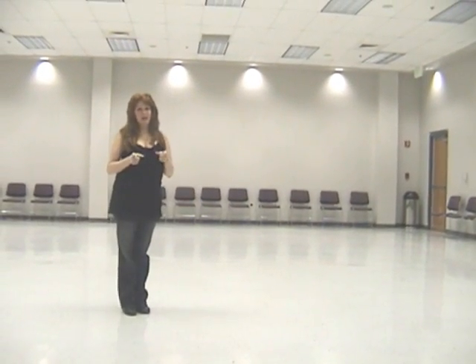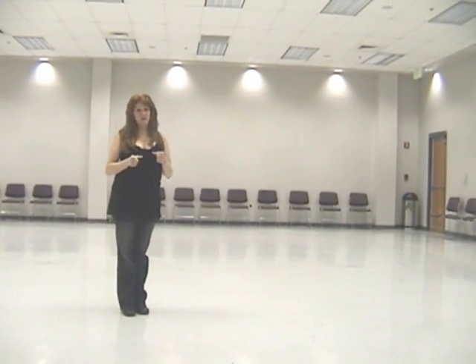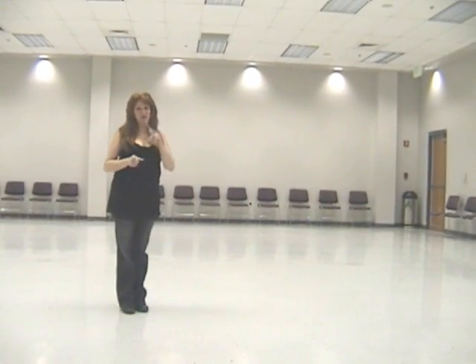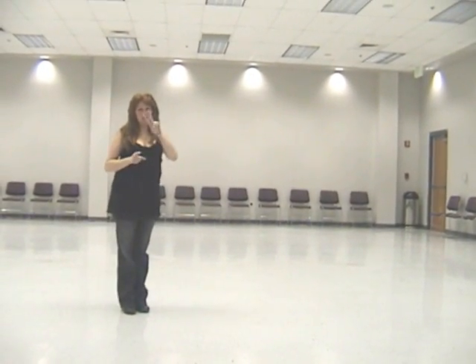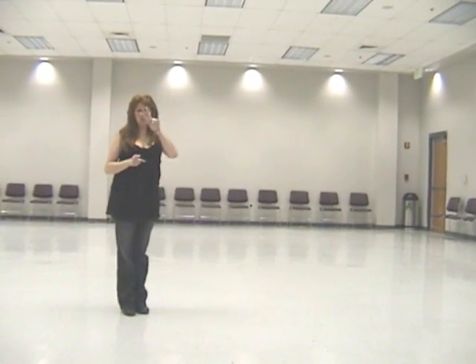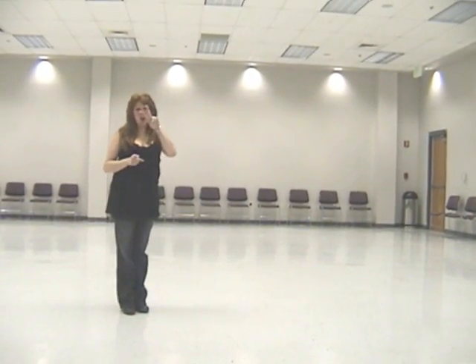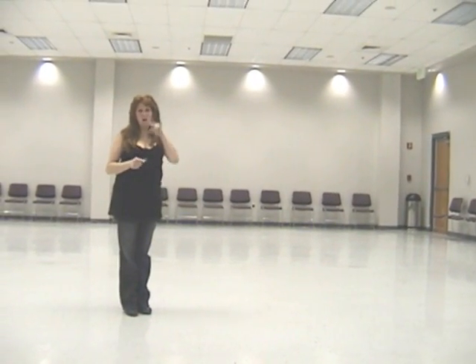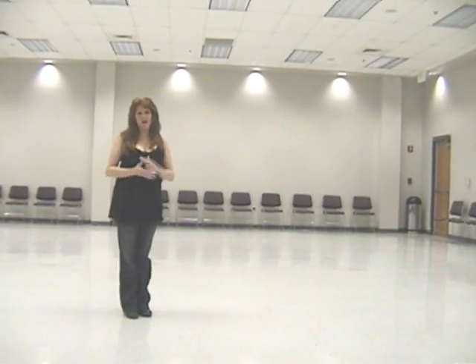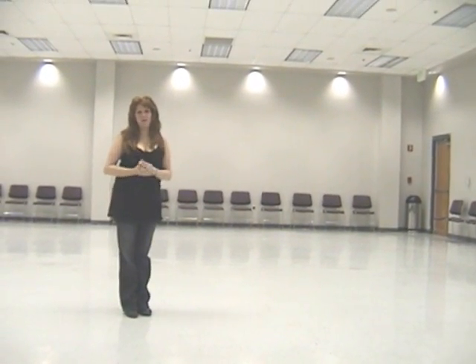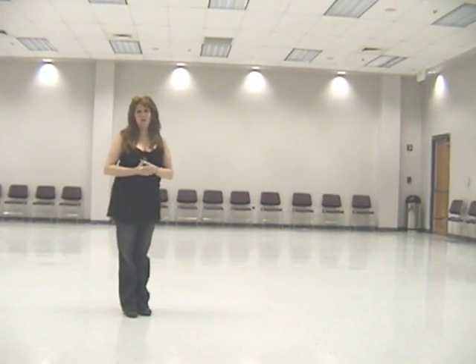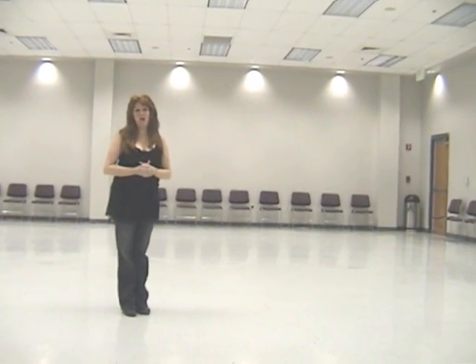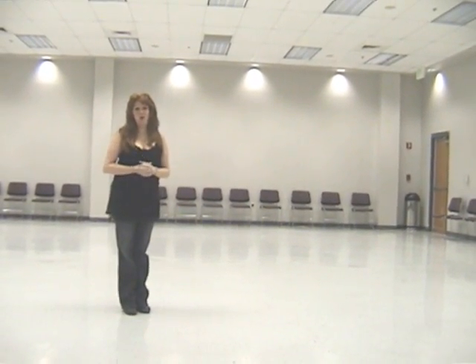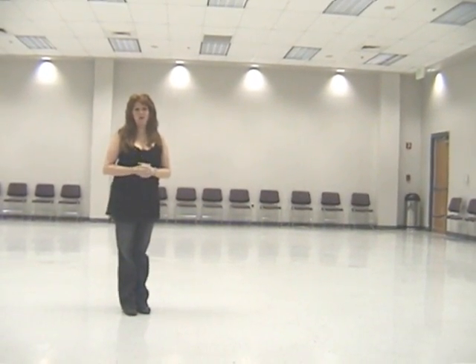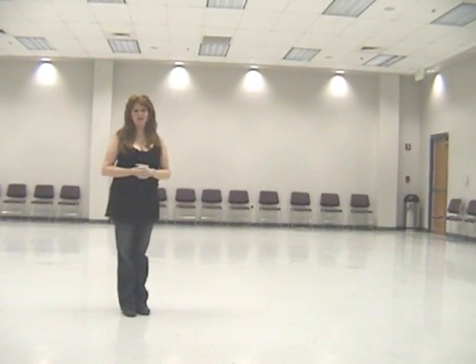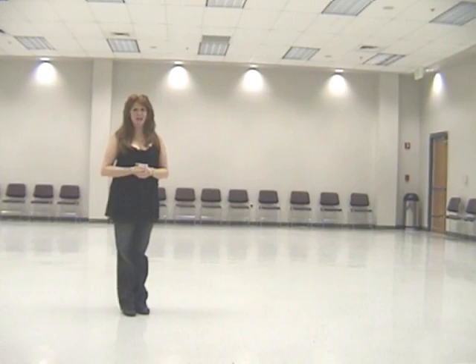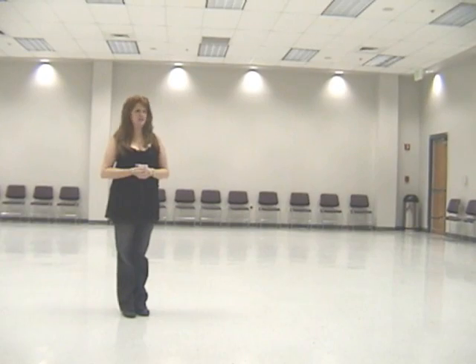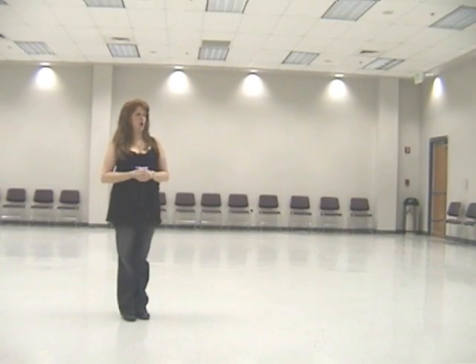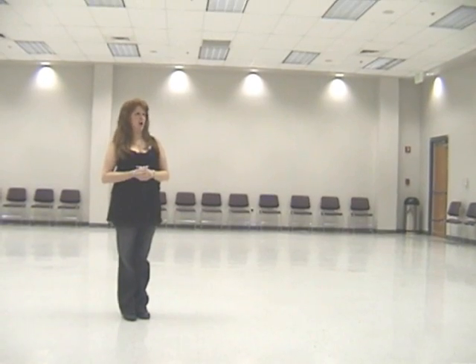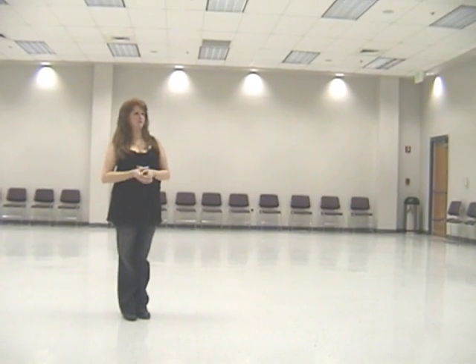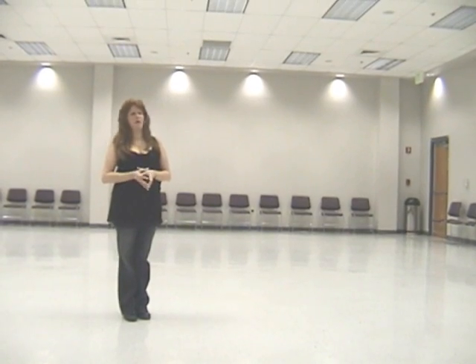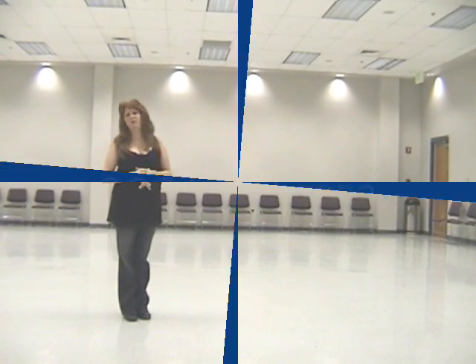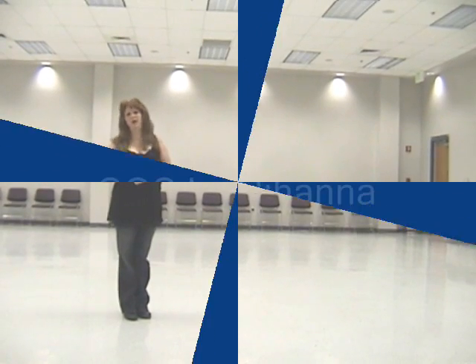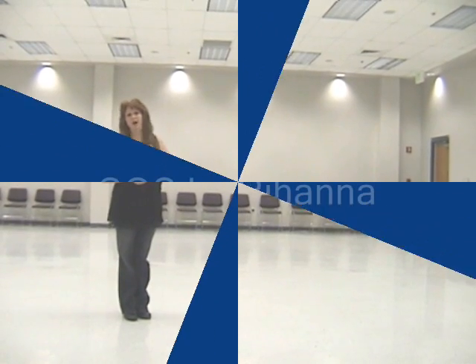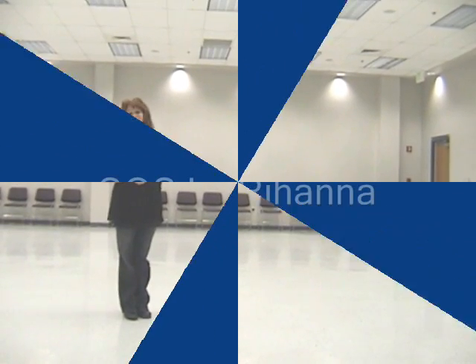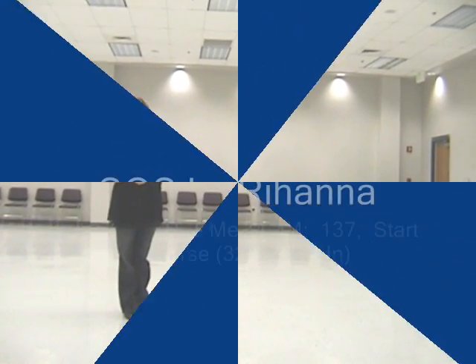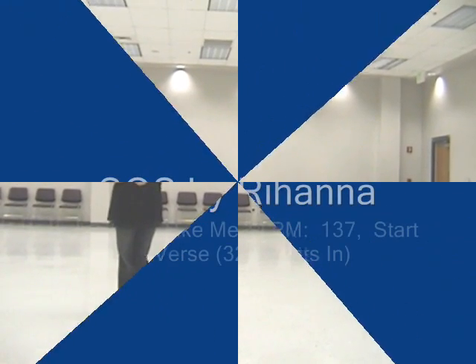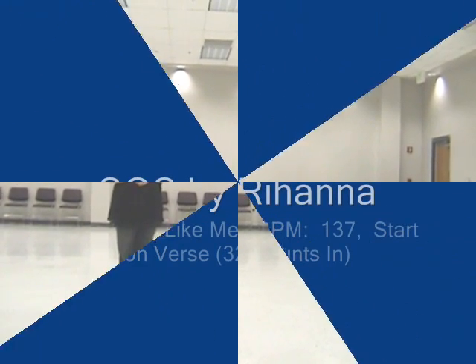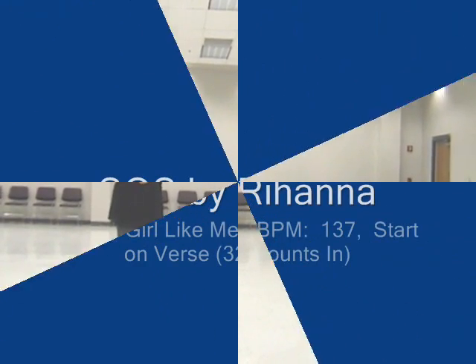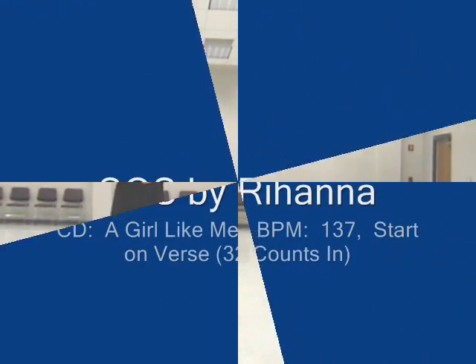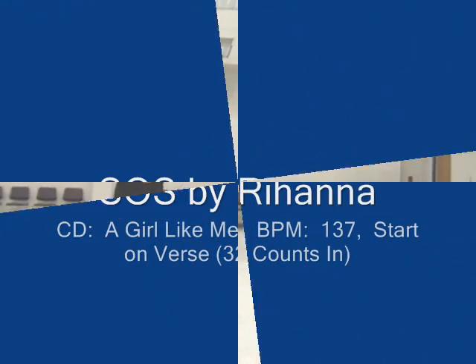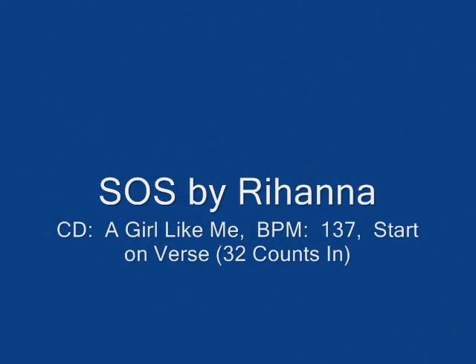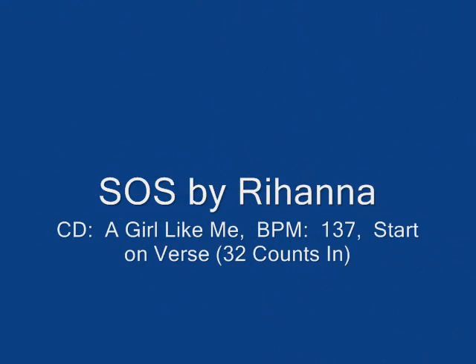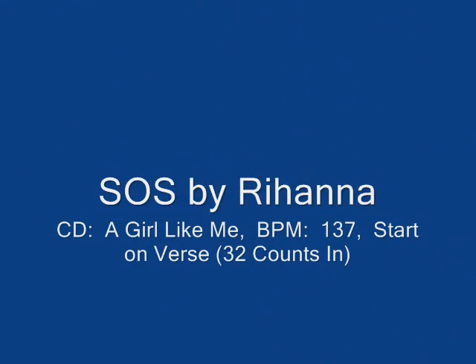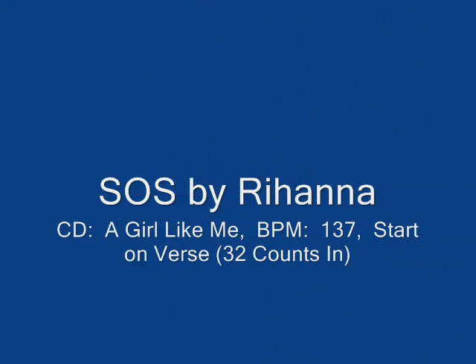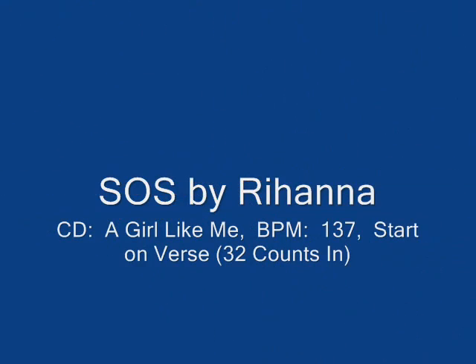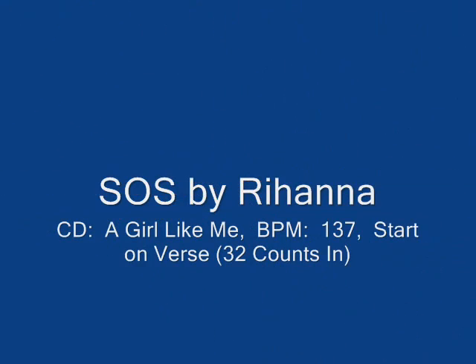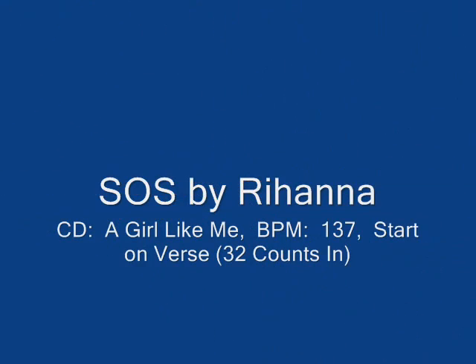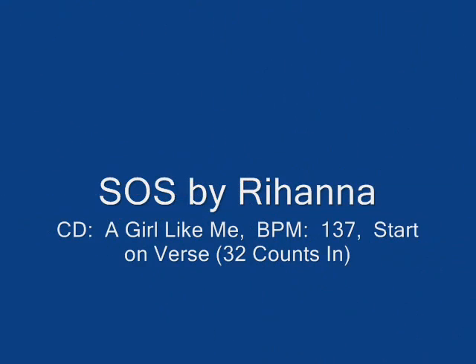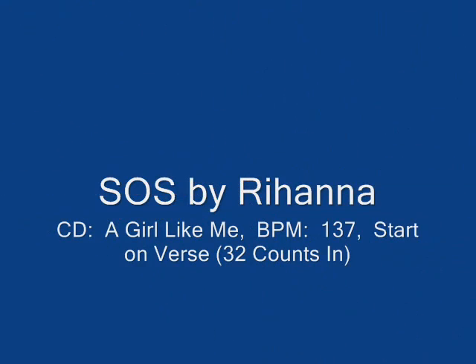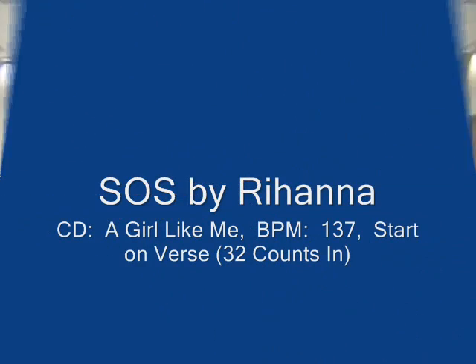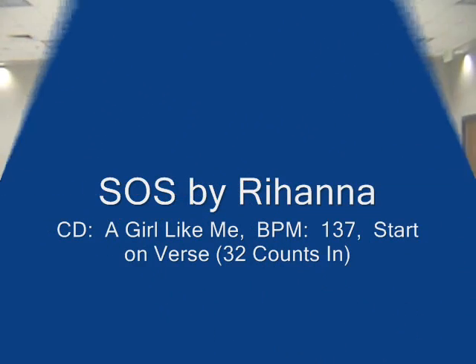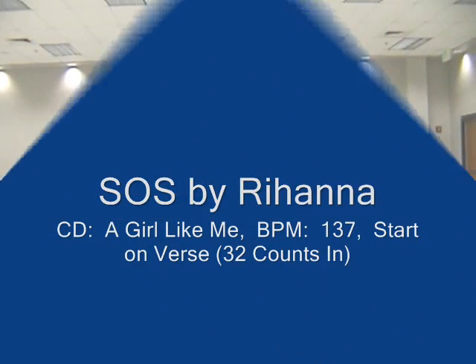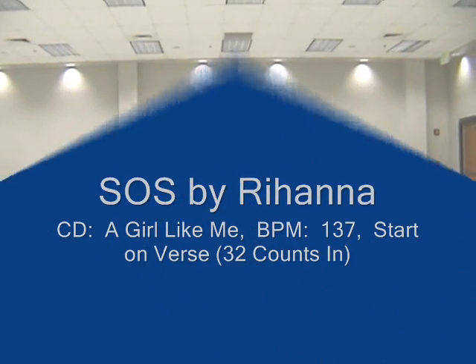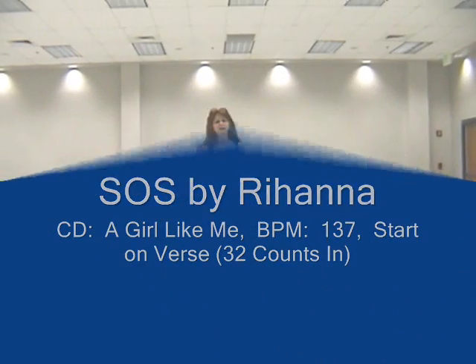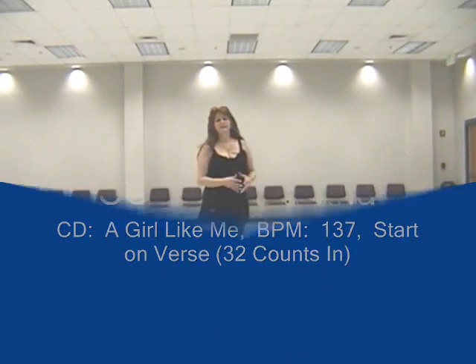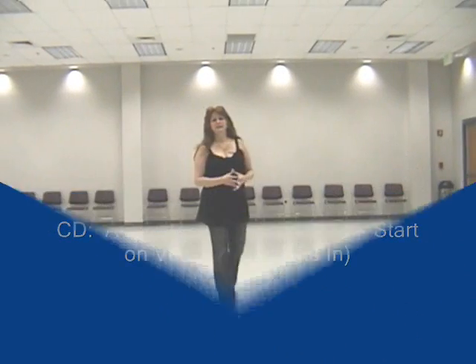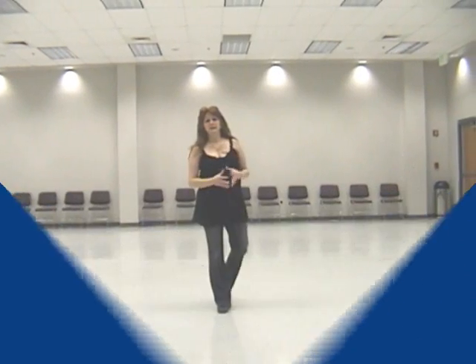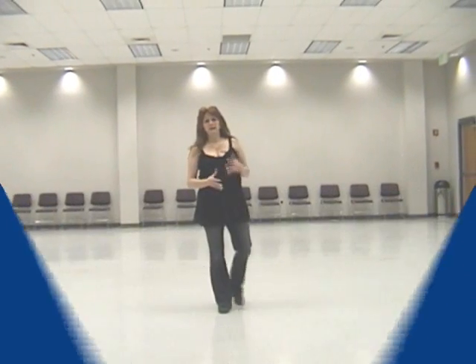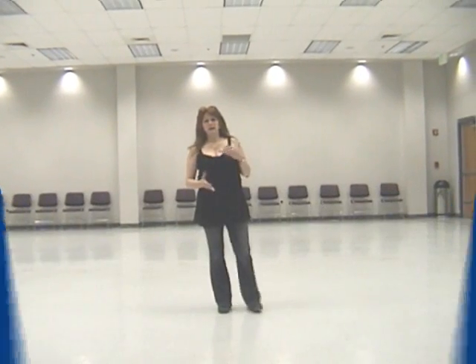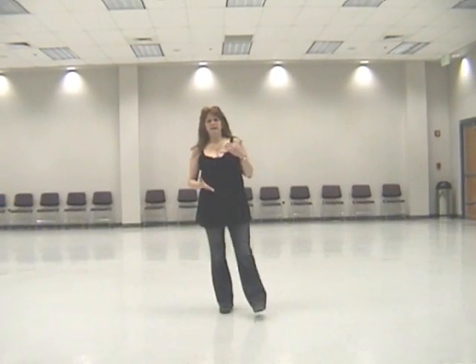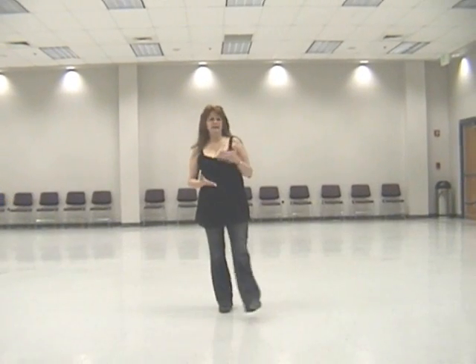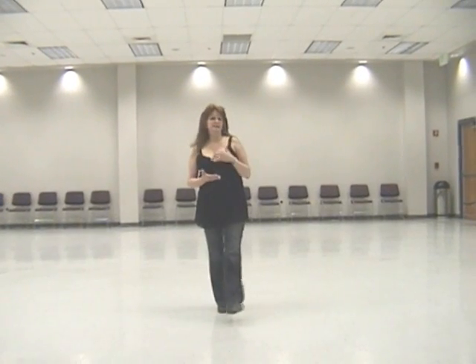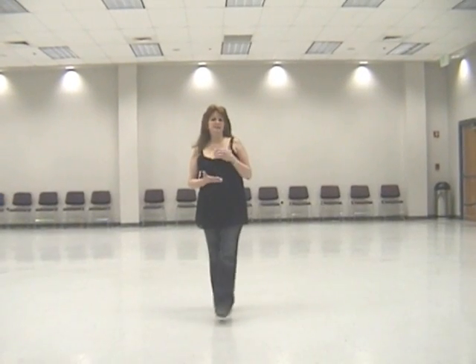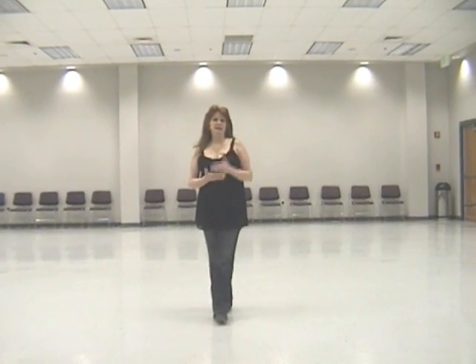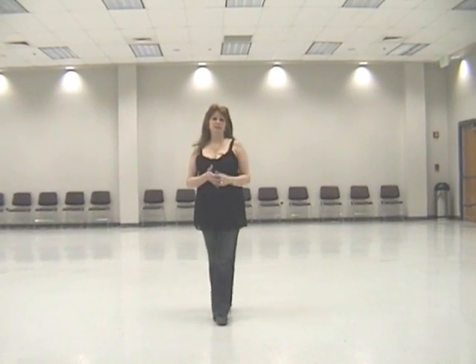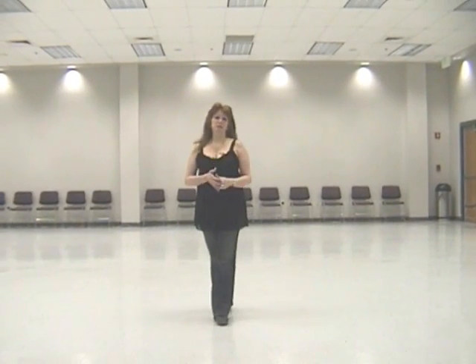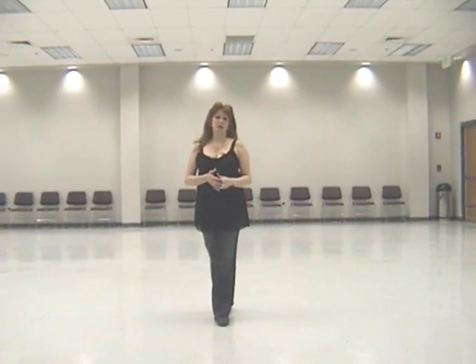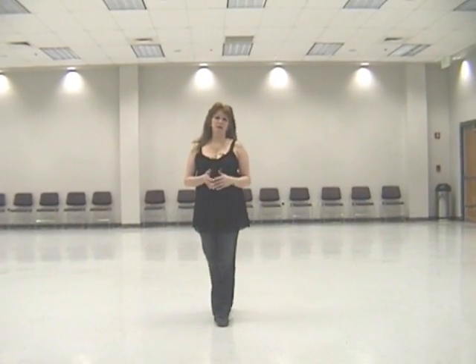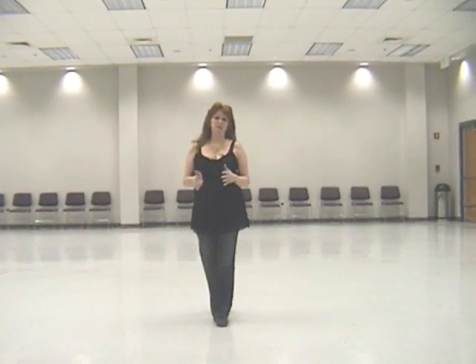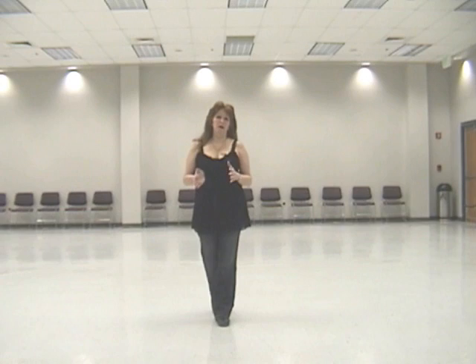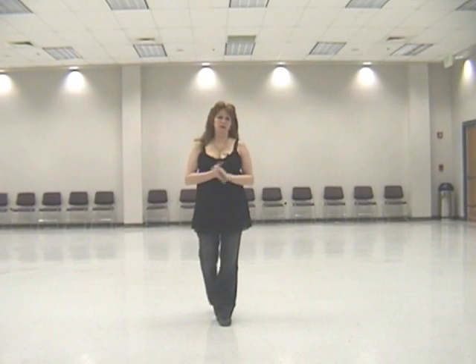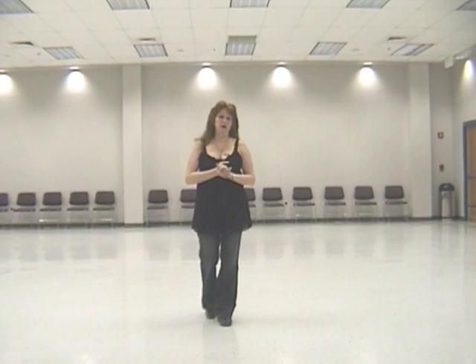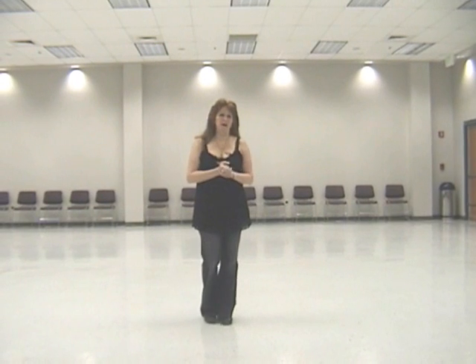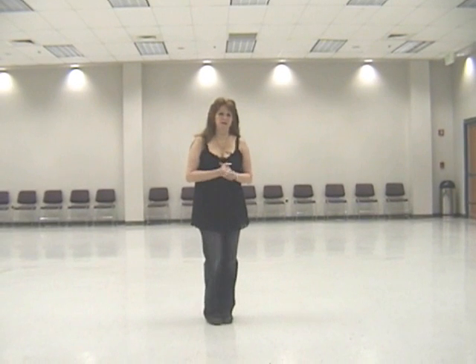And we go to song number two — 'SOS' by Rihanna. Again, this is 'SOS' by Rihanna.